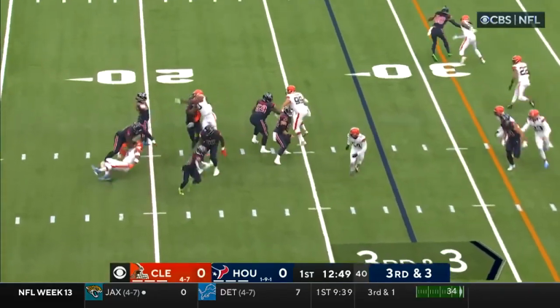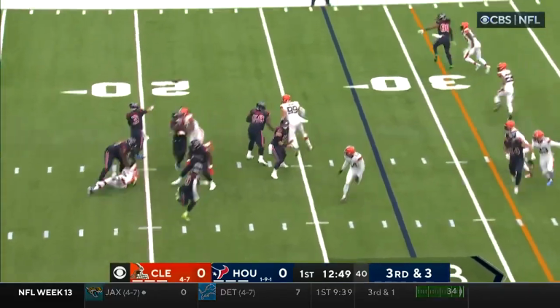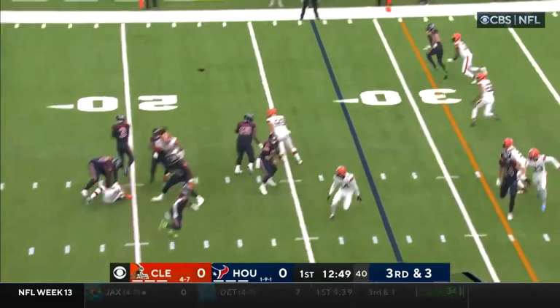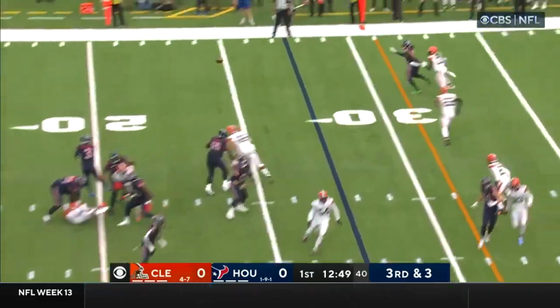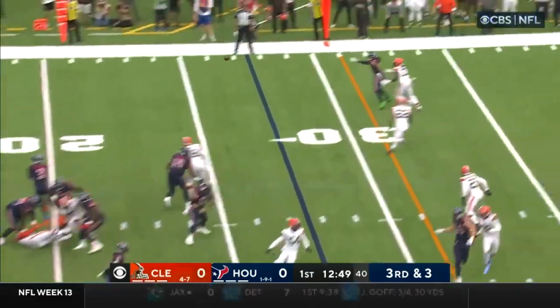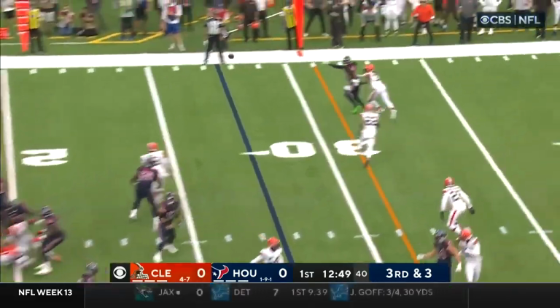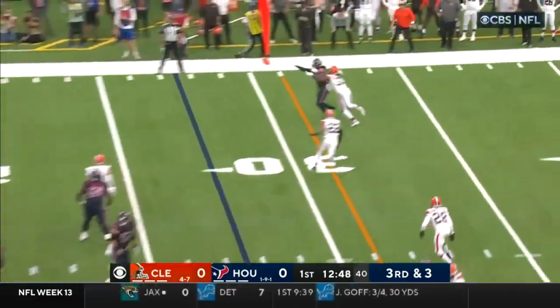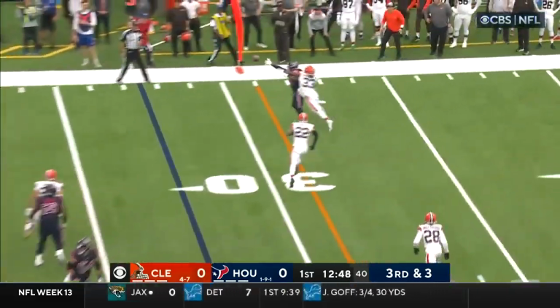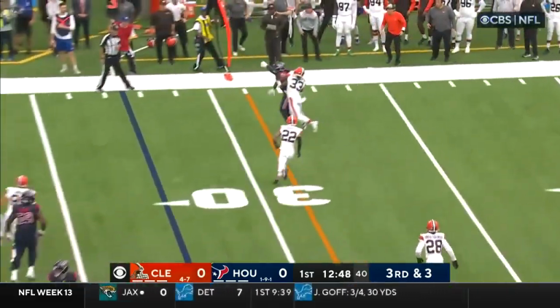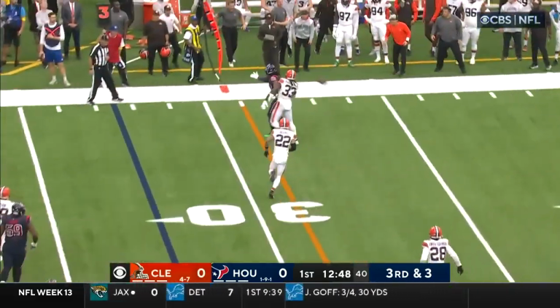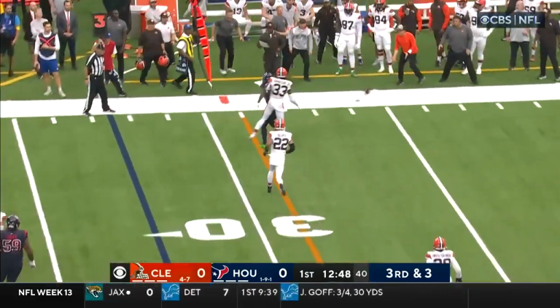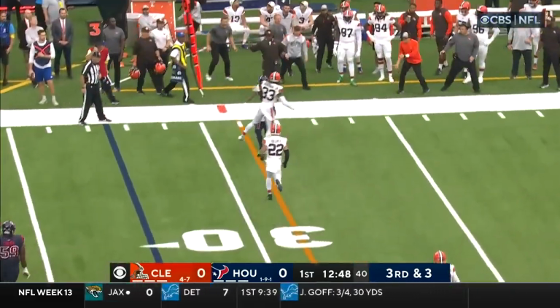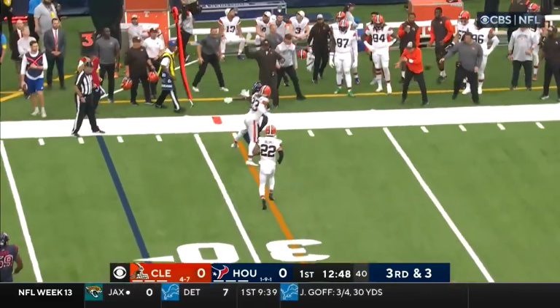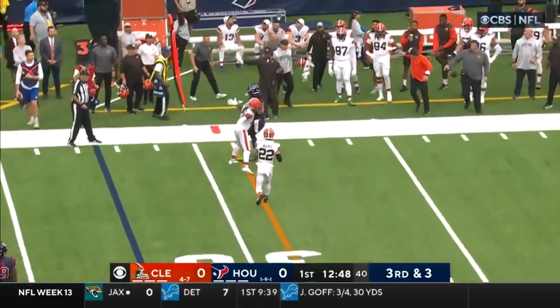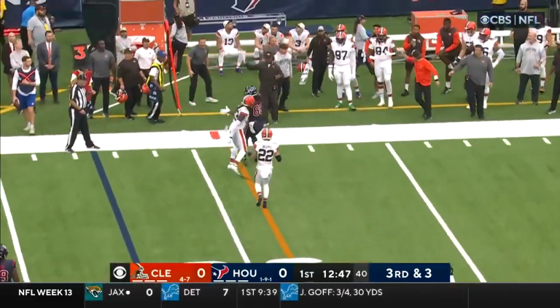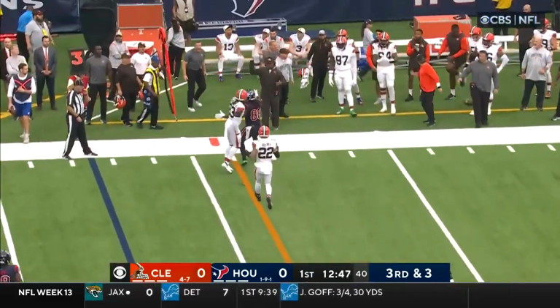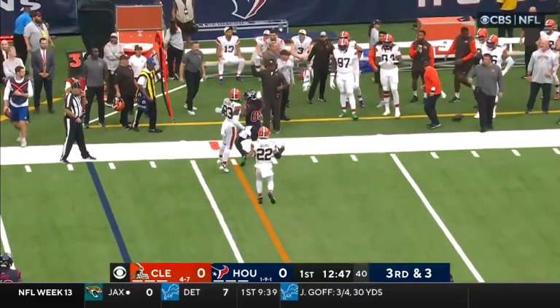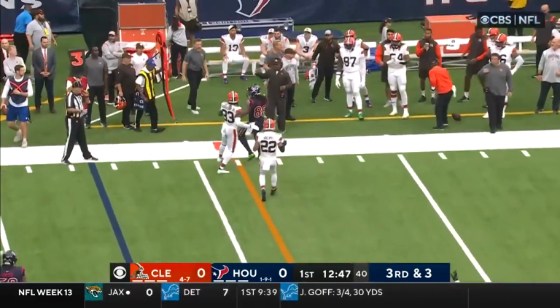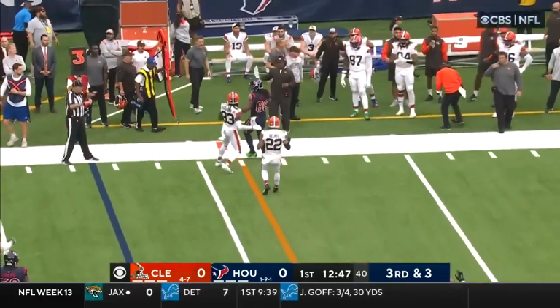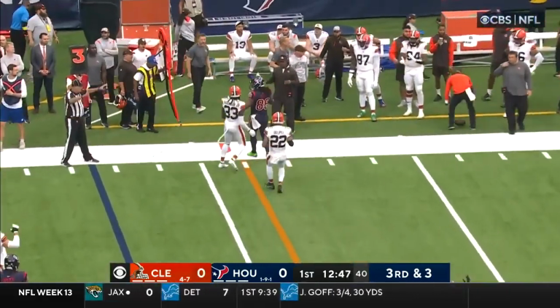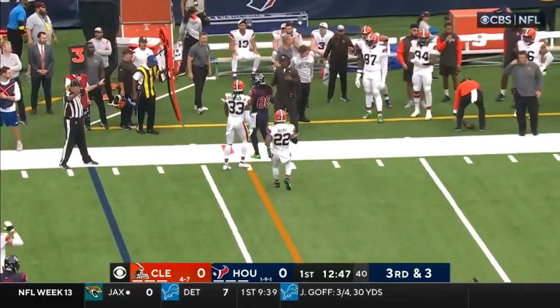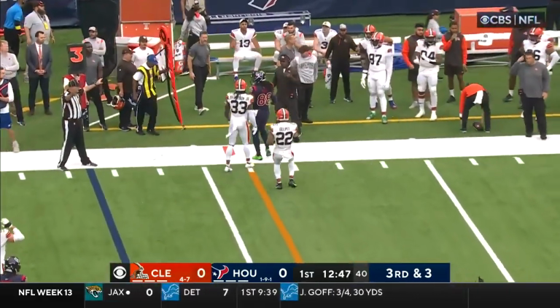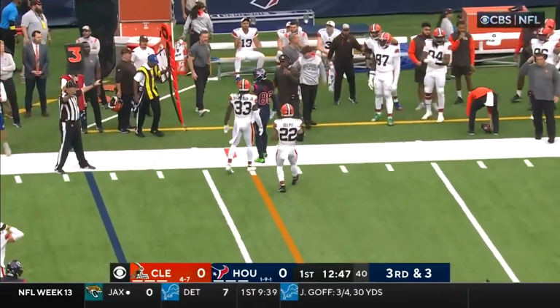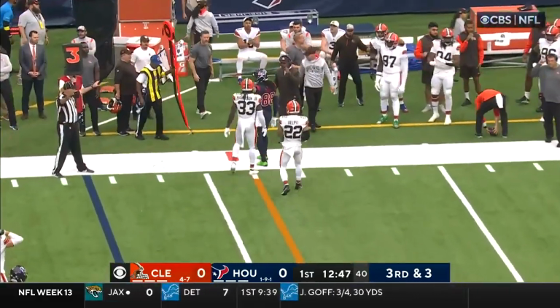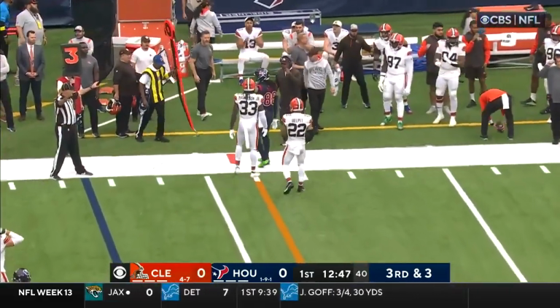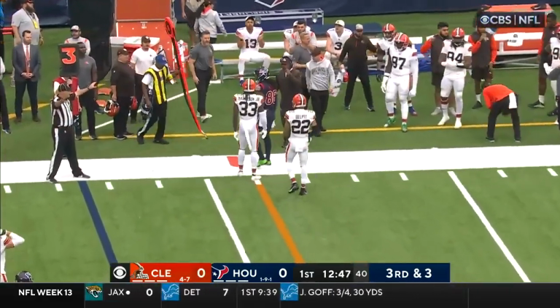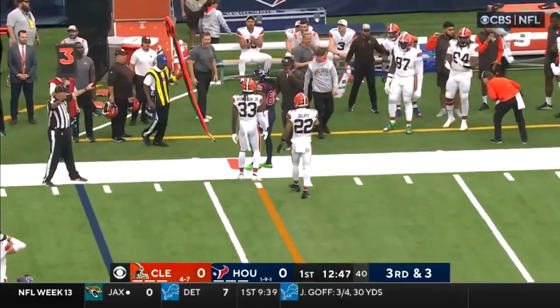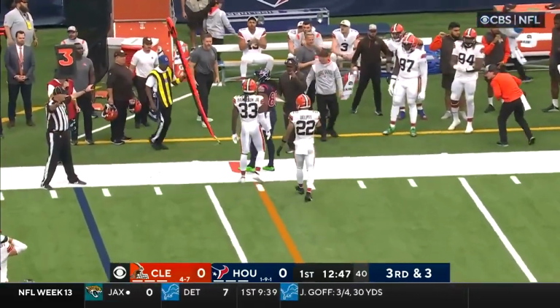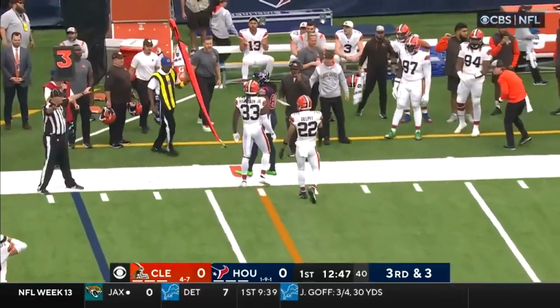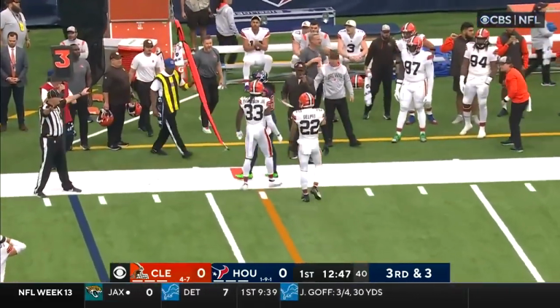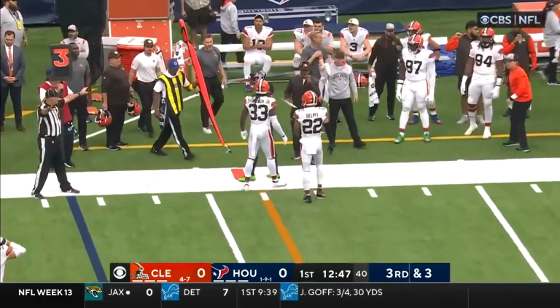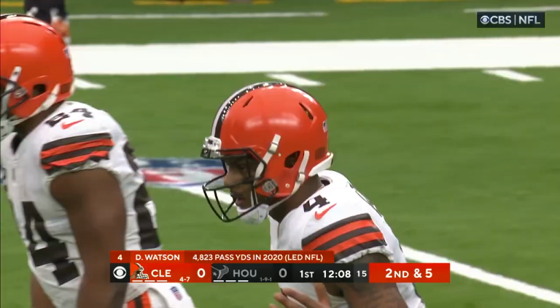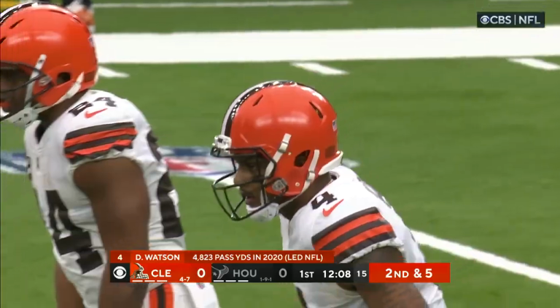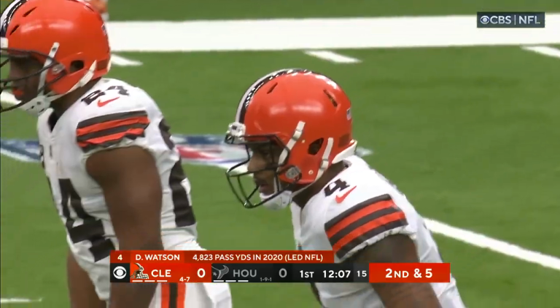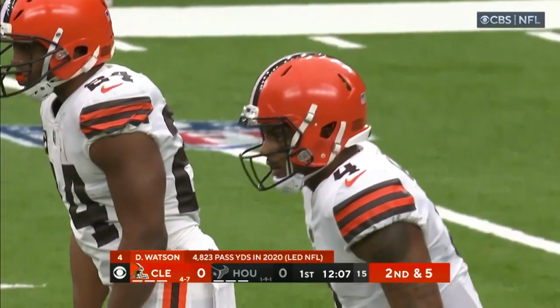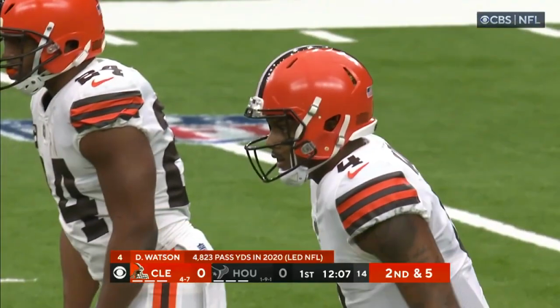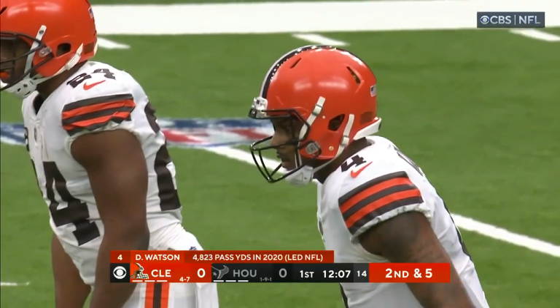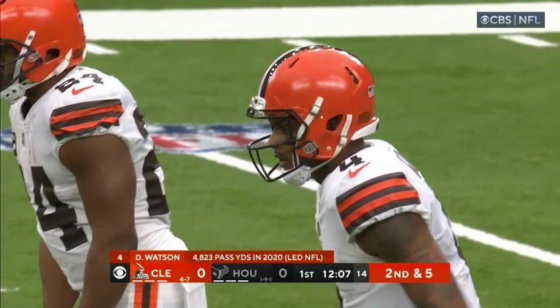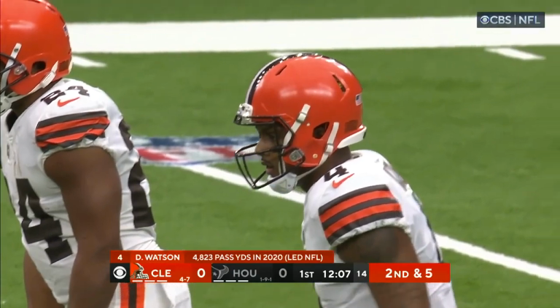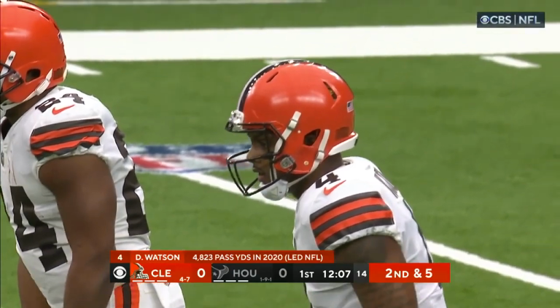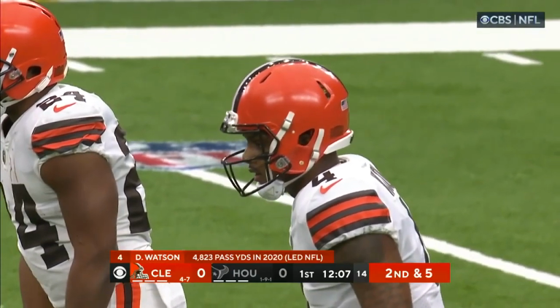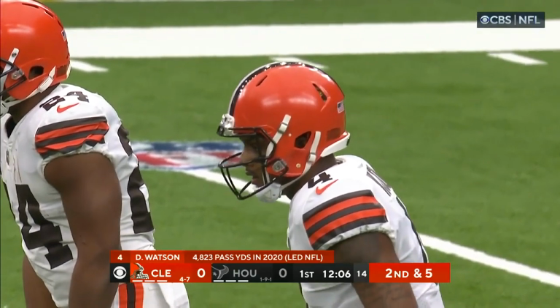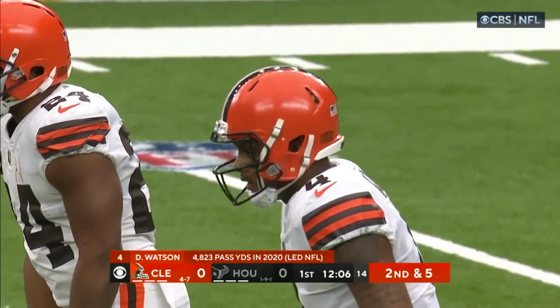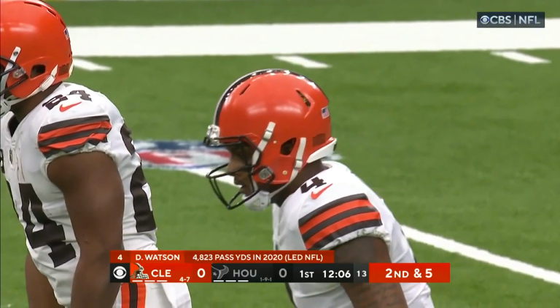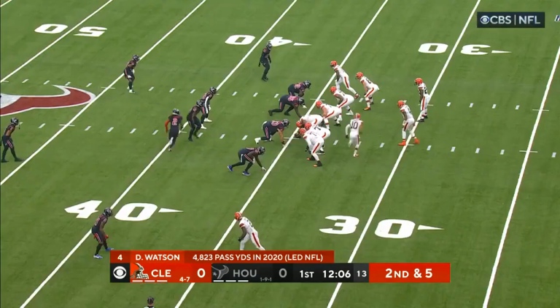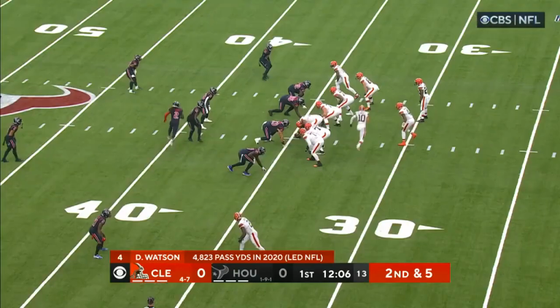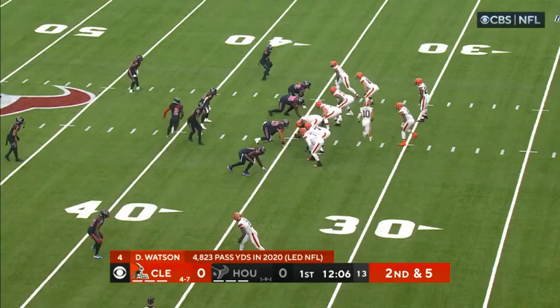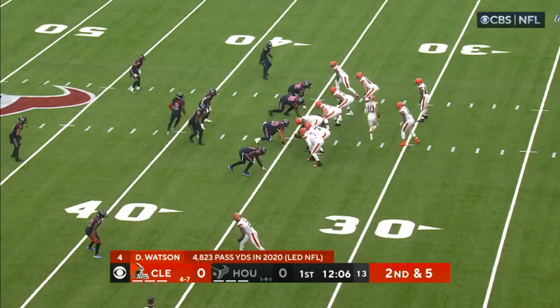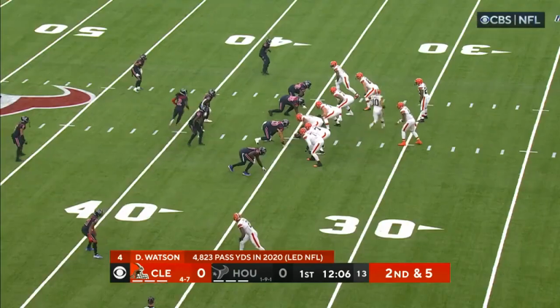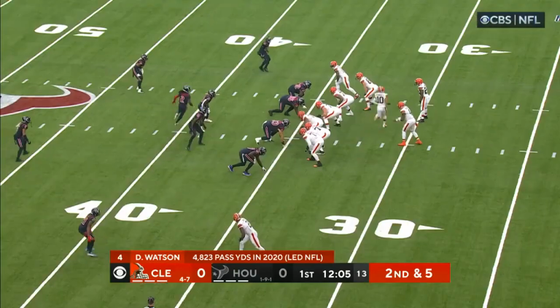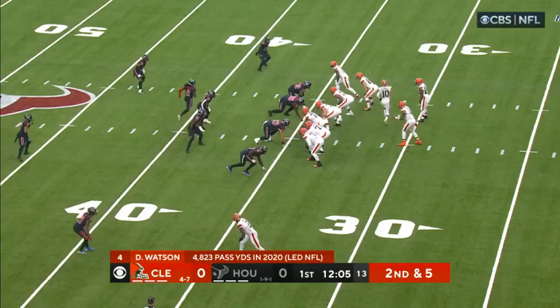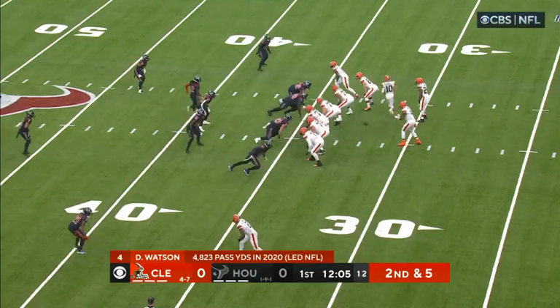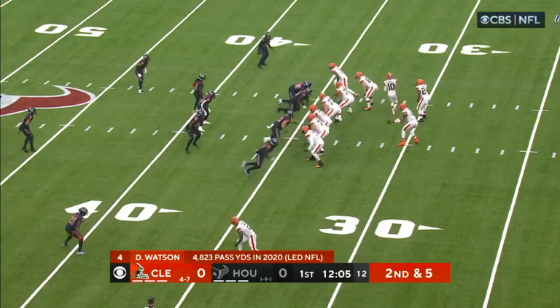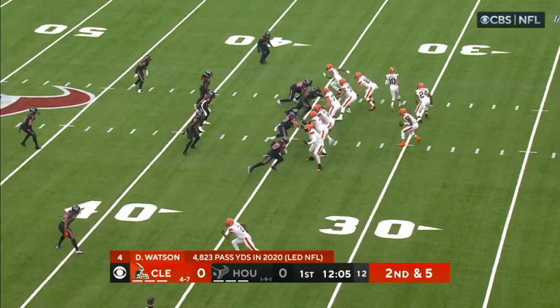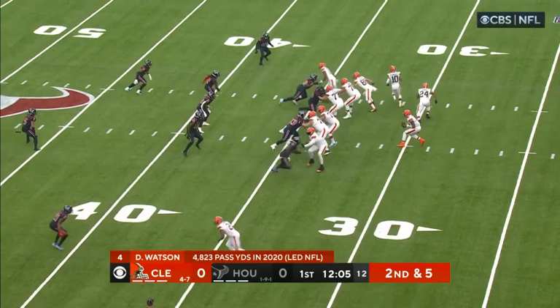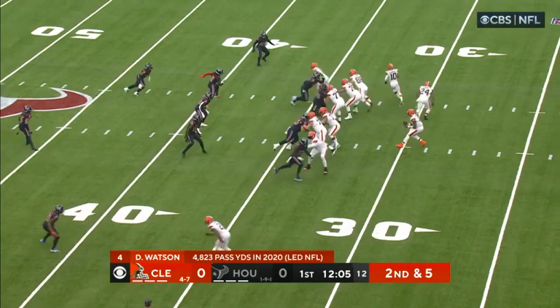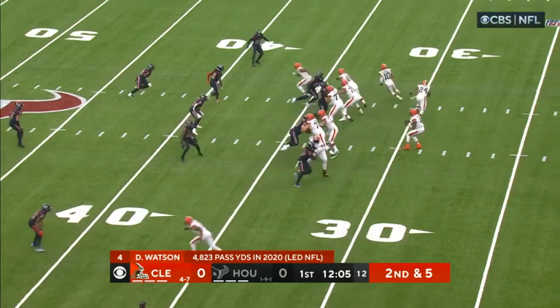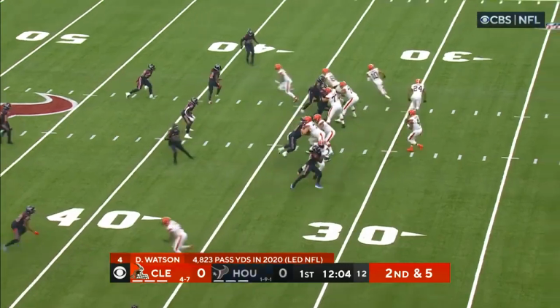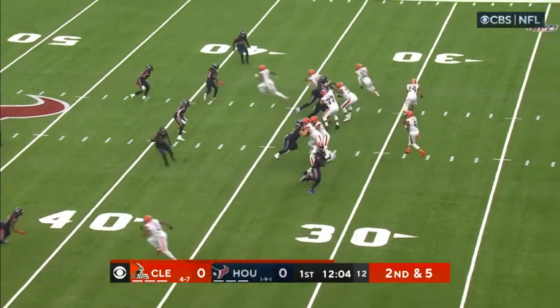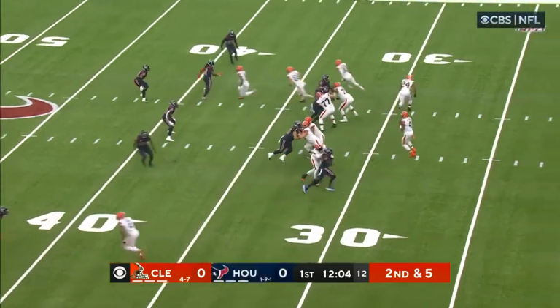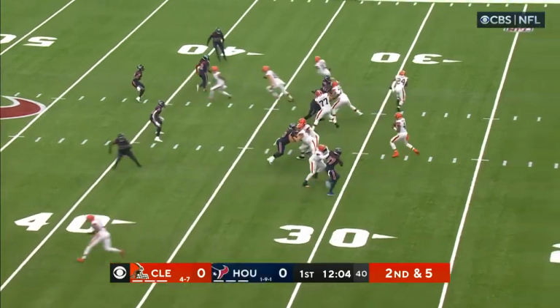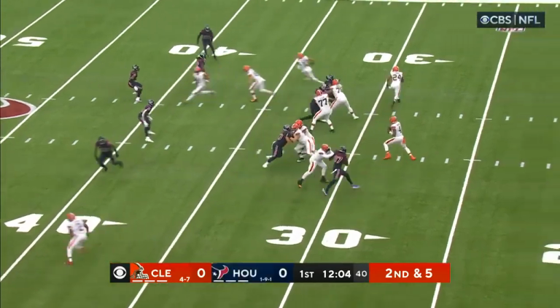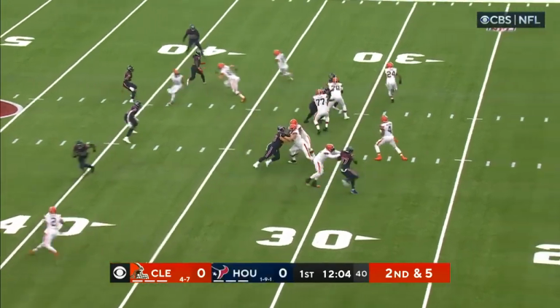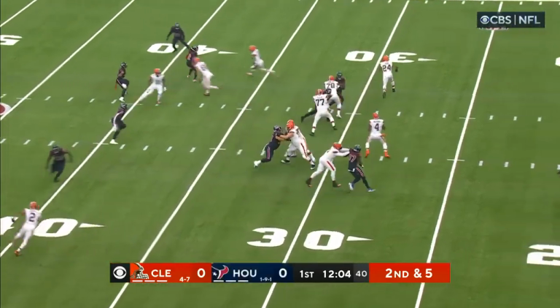Allen looking protected on third and short, but it's incomplete. Expansion franchise, they really haven't had a franchise quarterback that entire time.